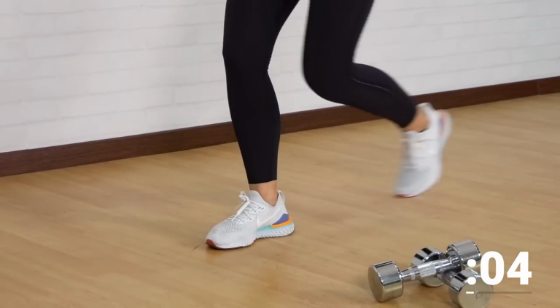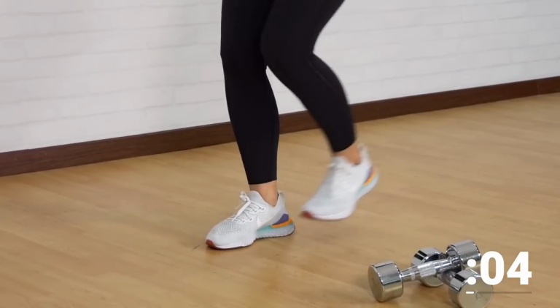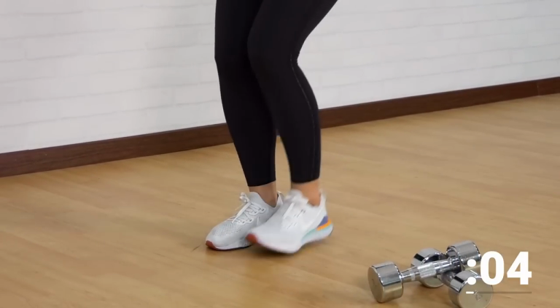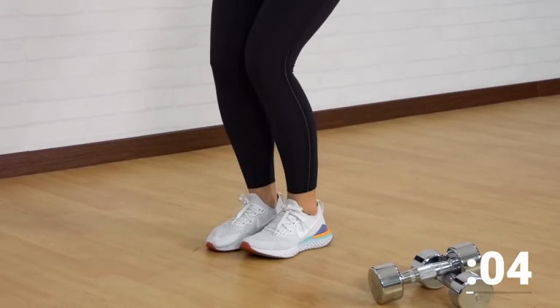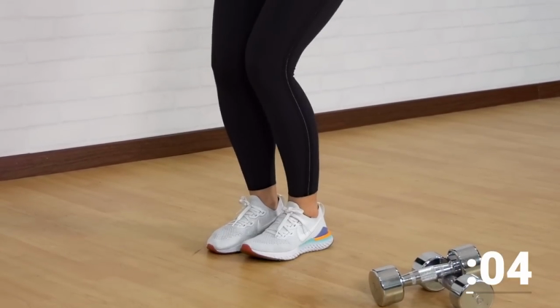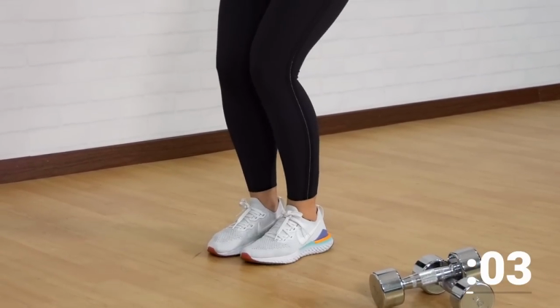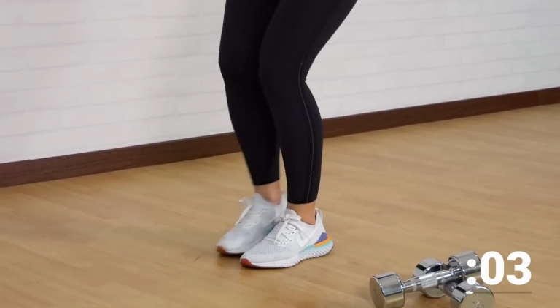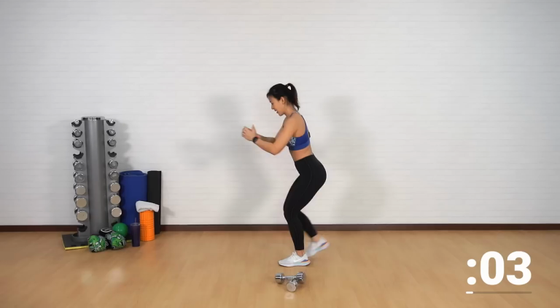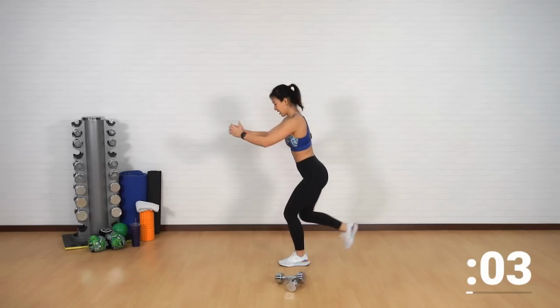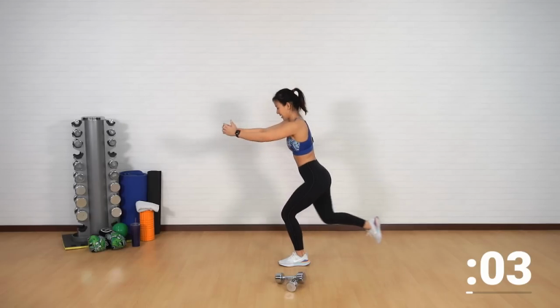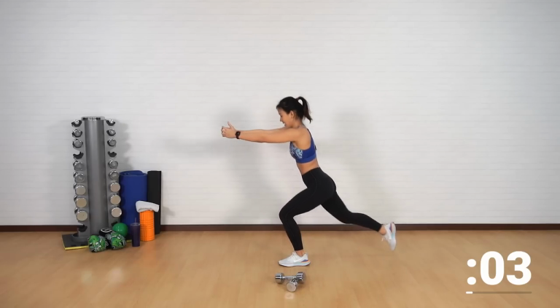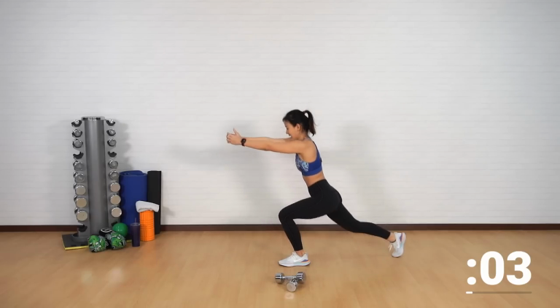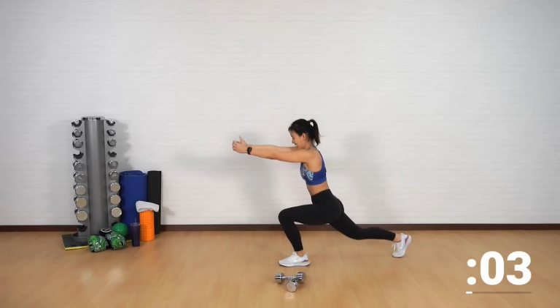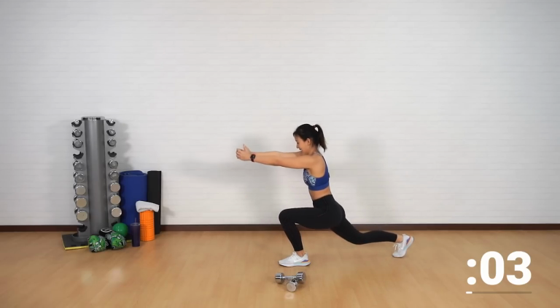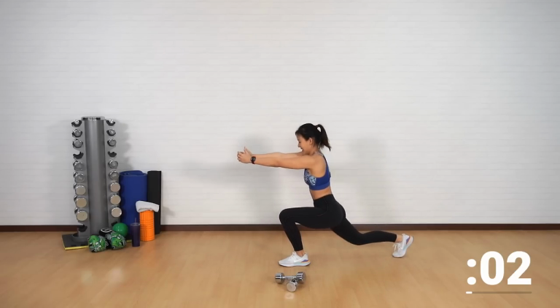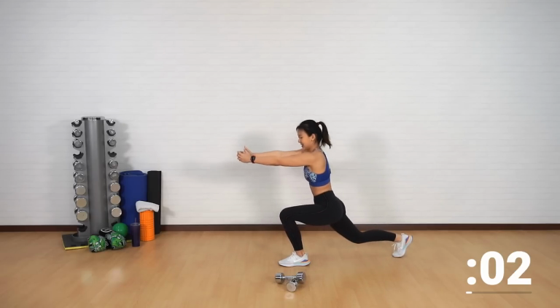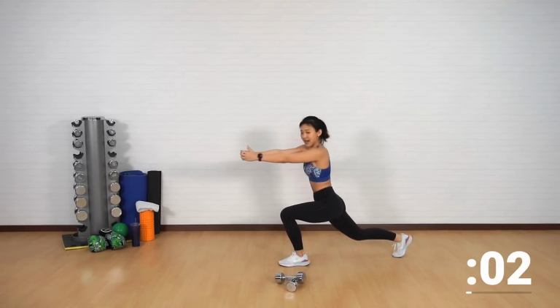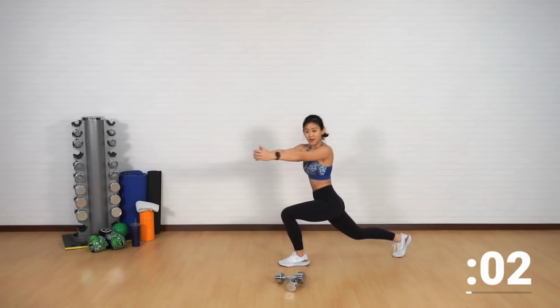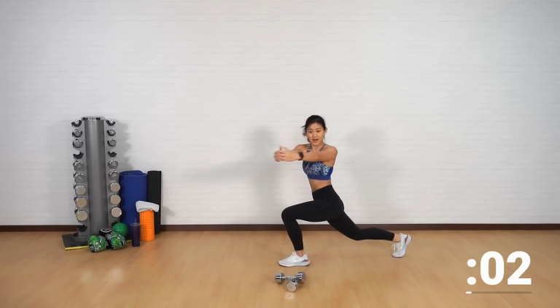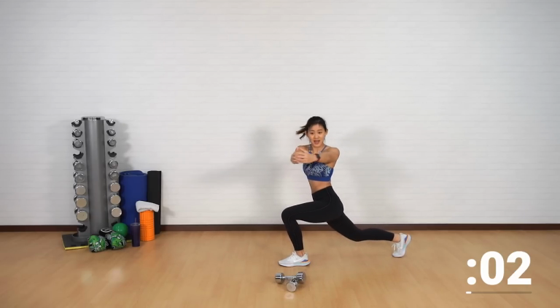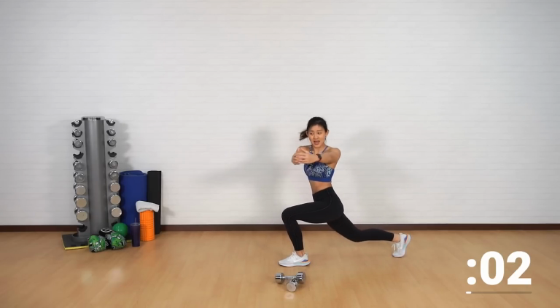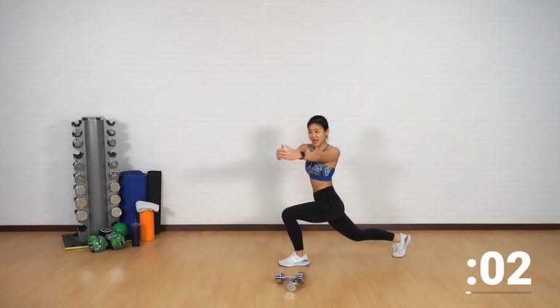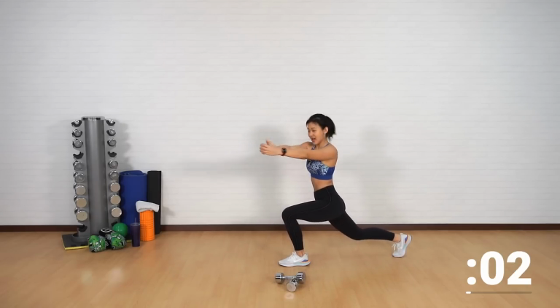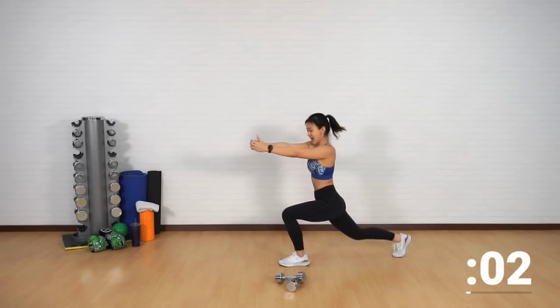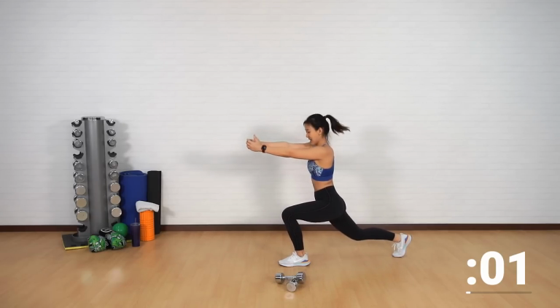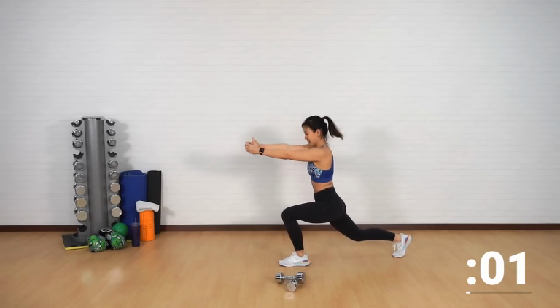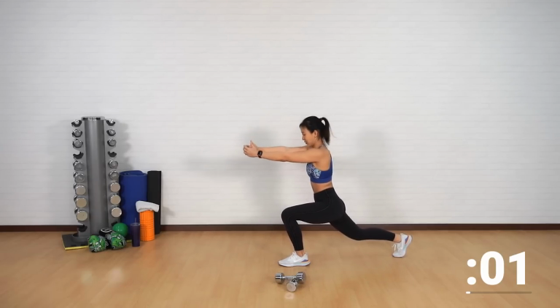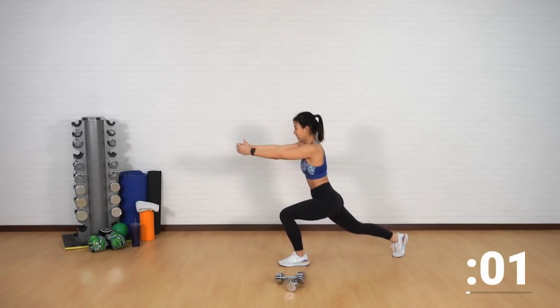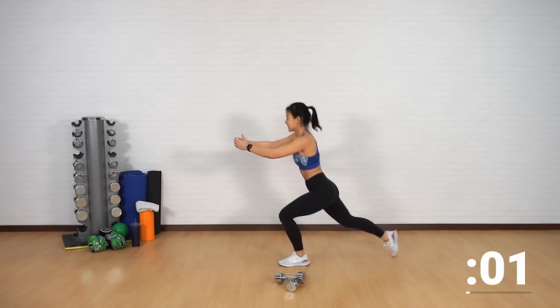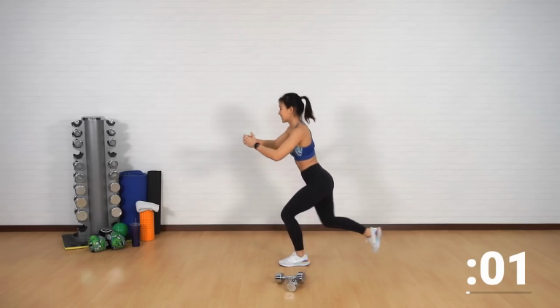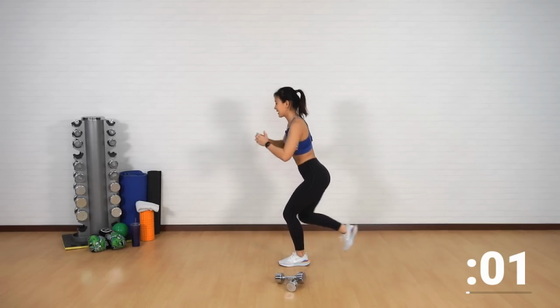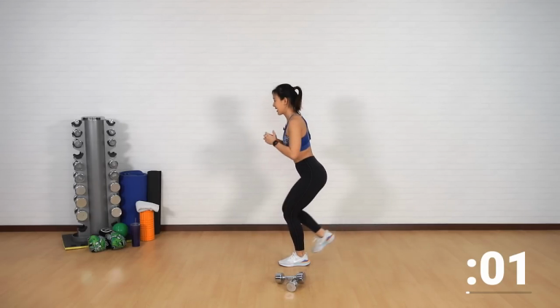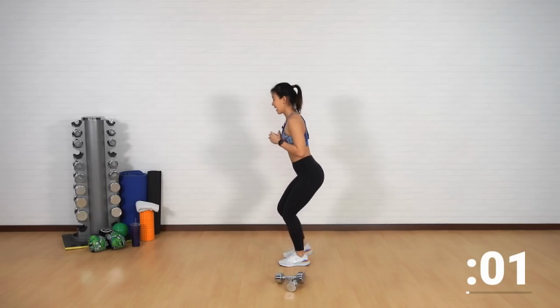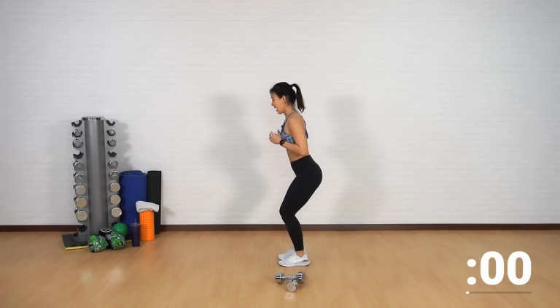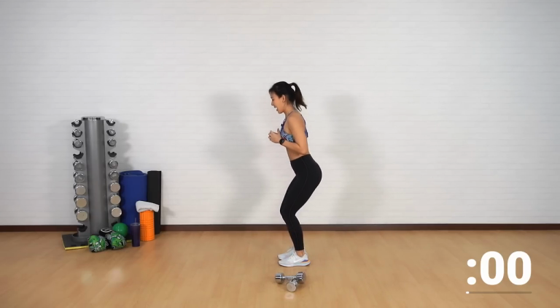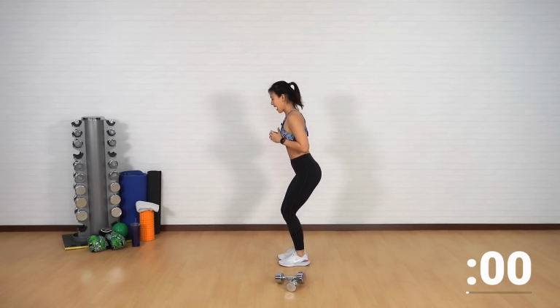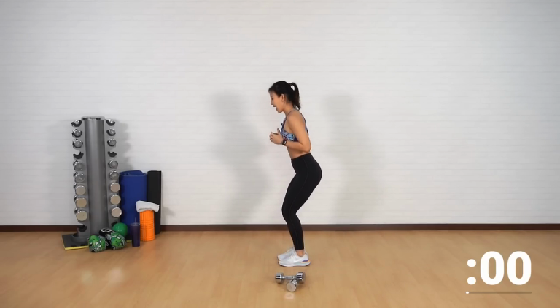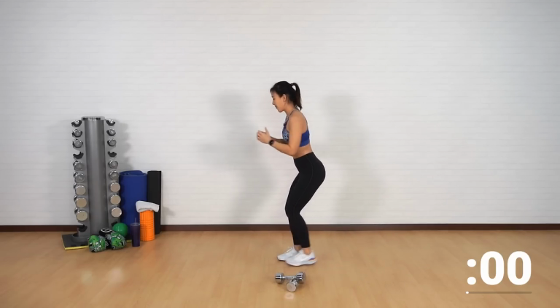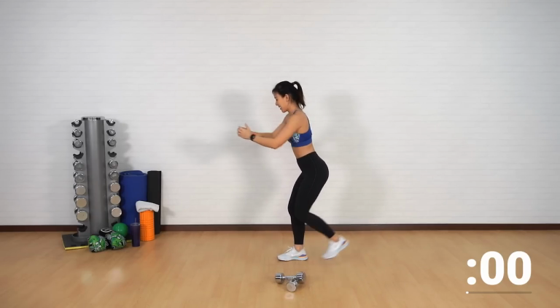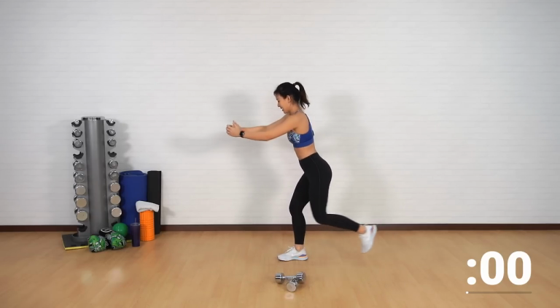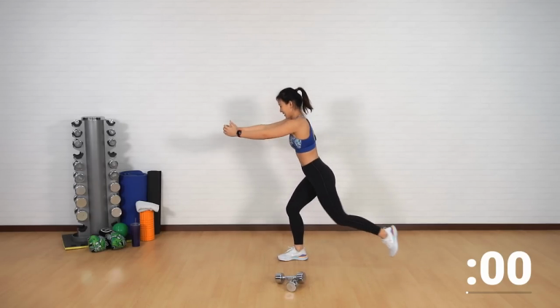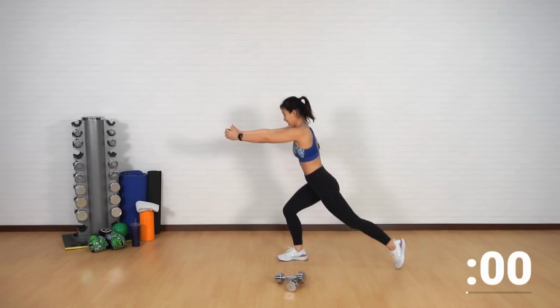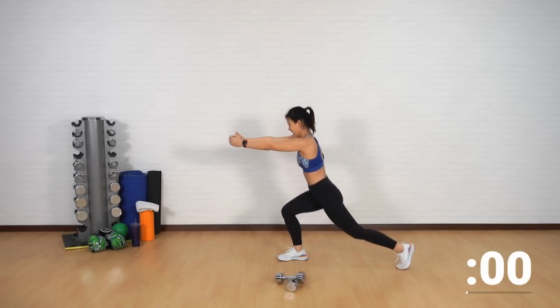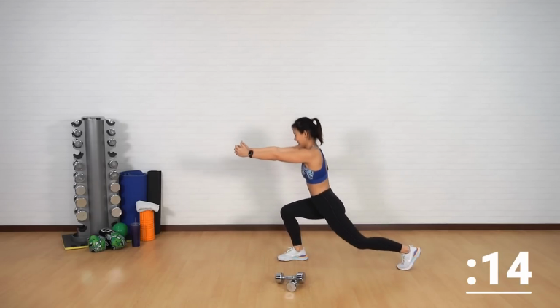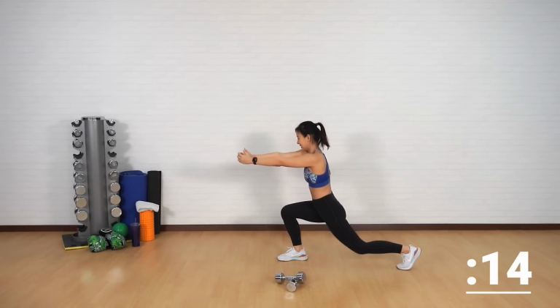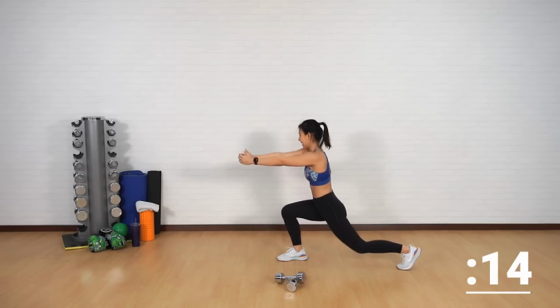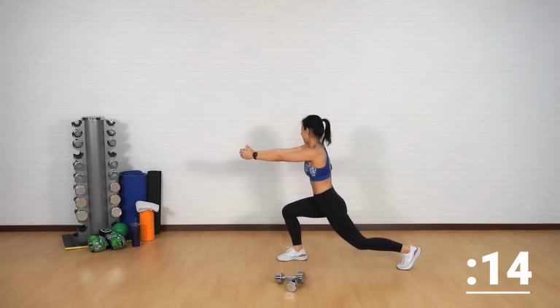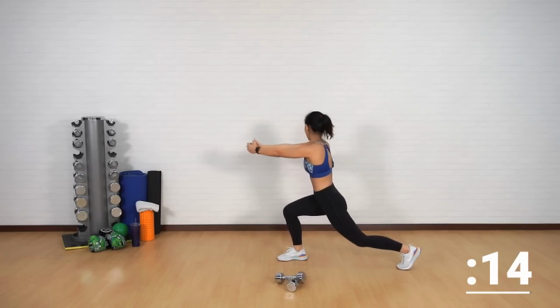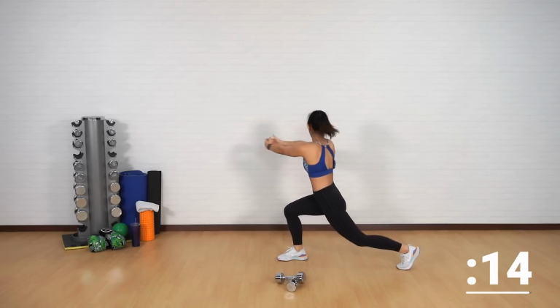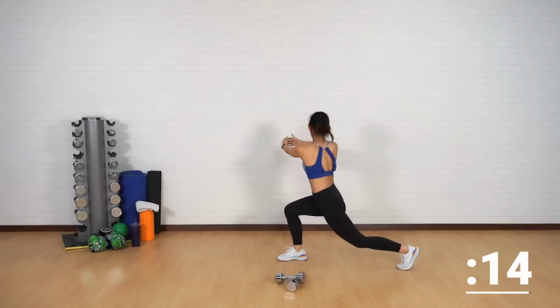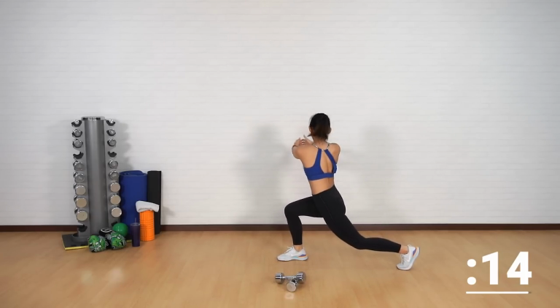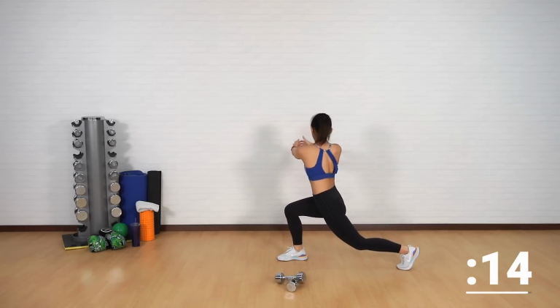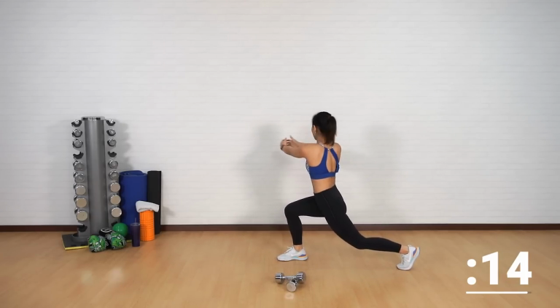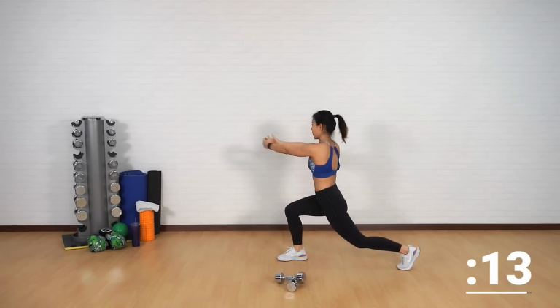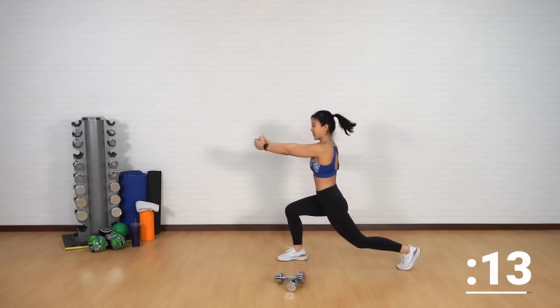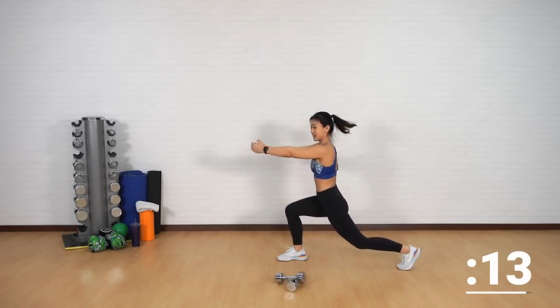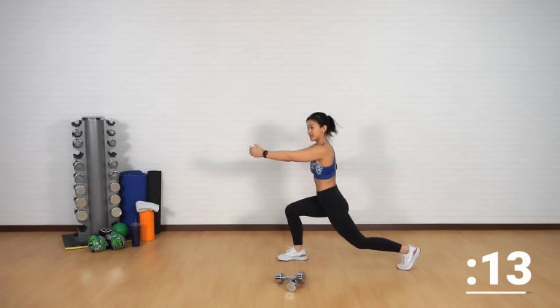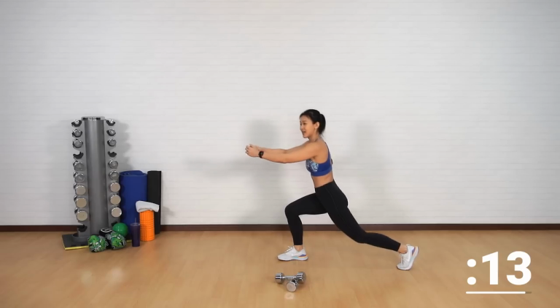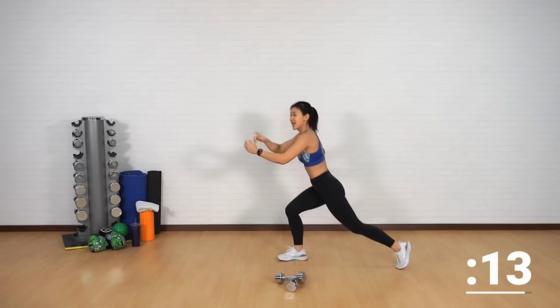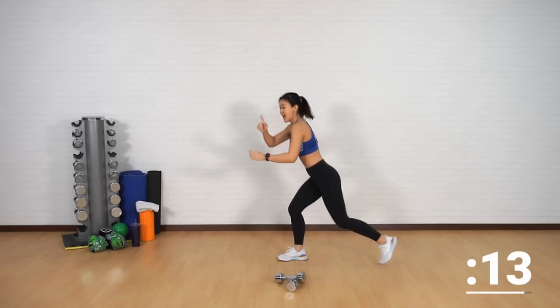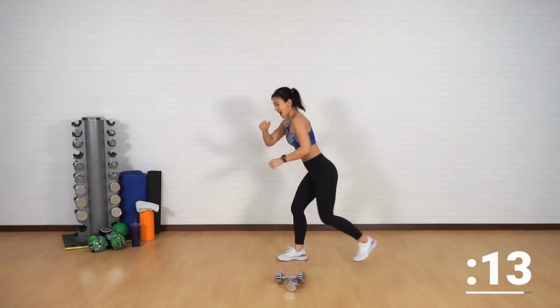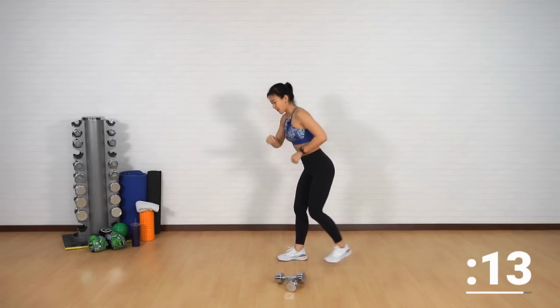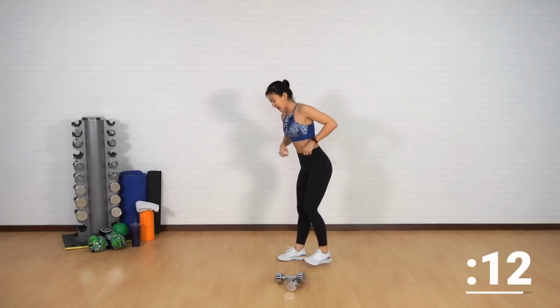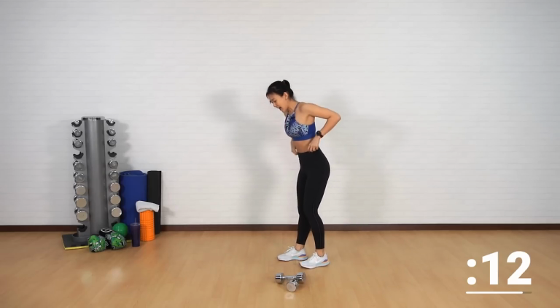Twist and back up. Down, and twist, up, down, and twist.